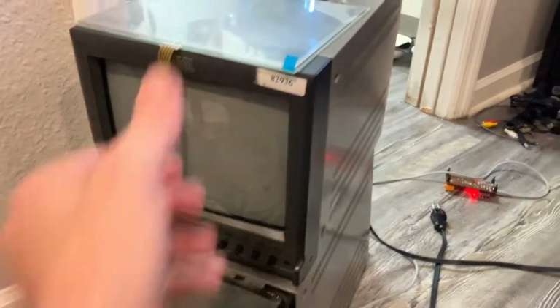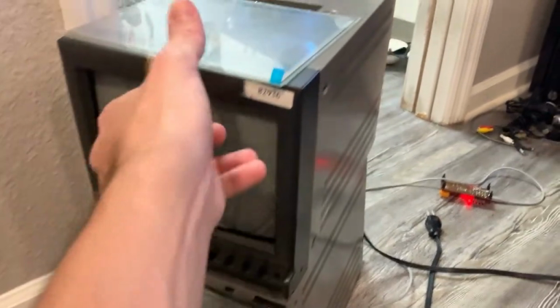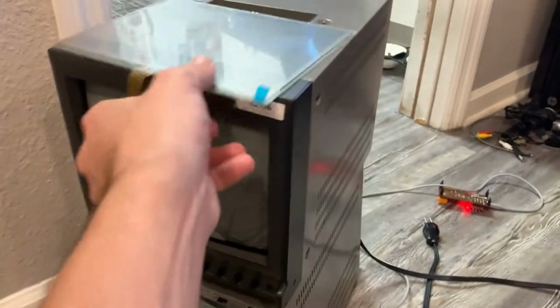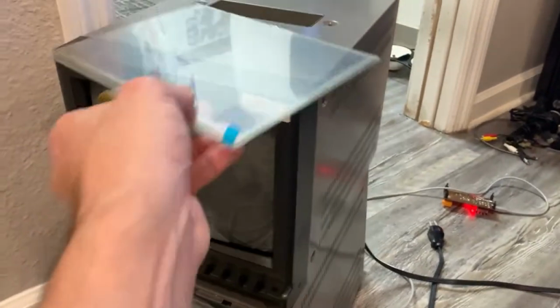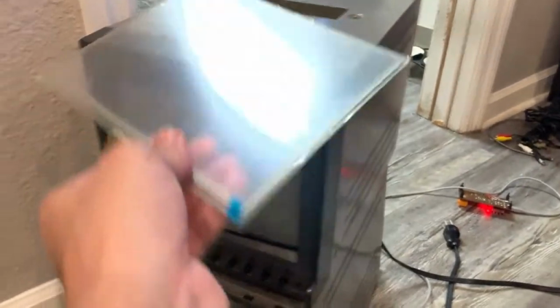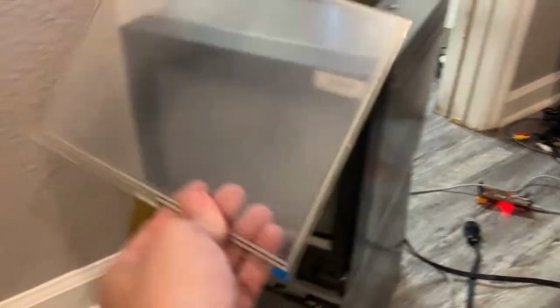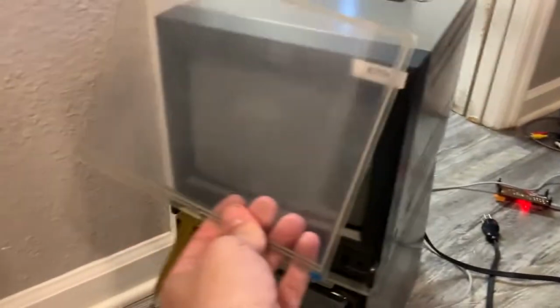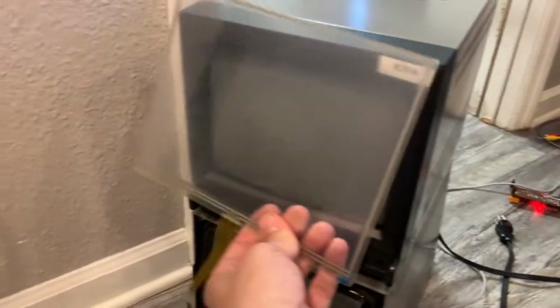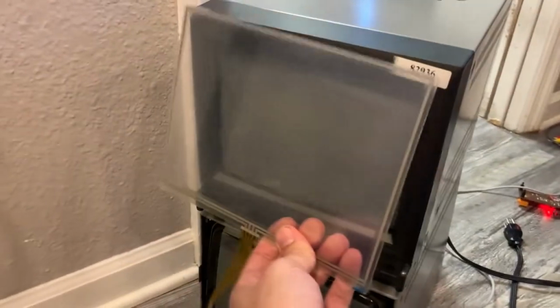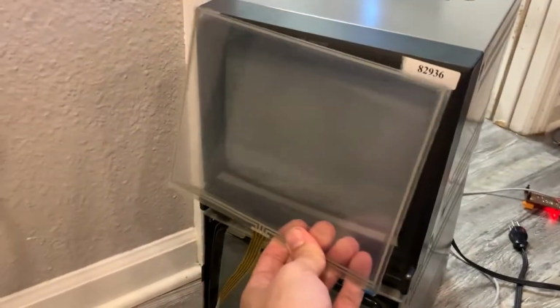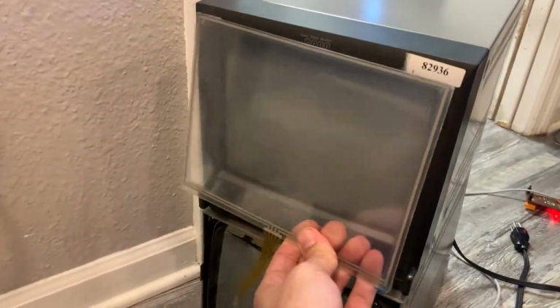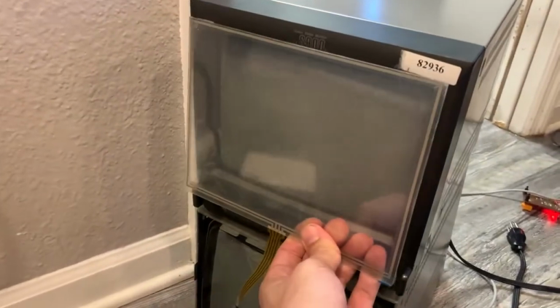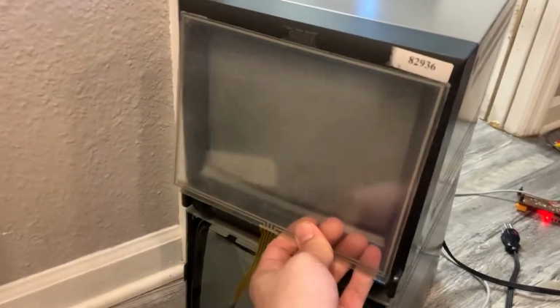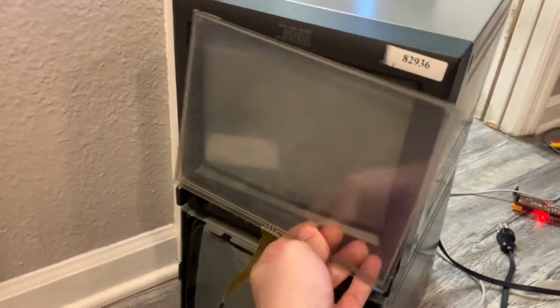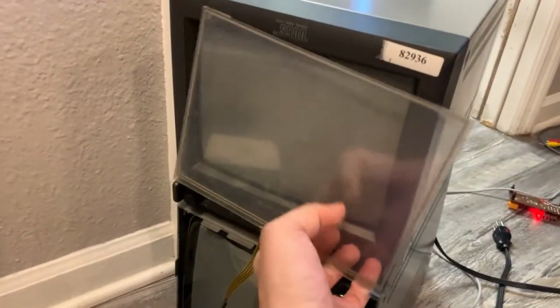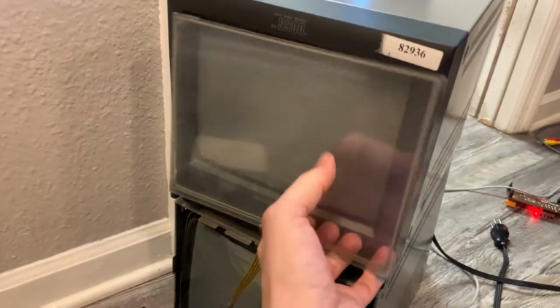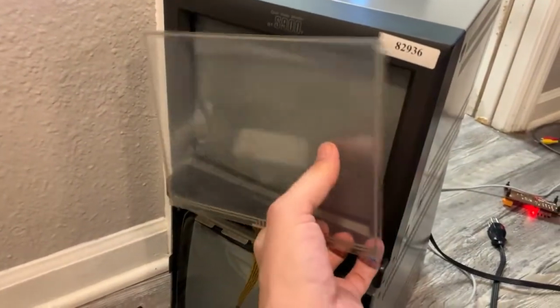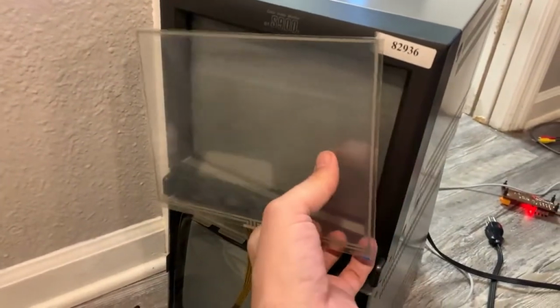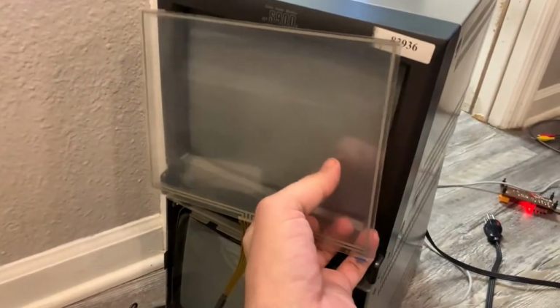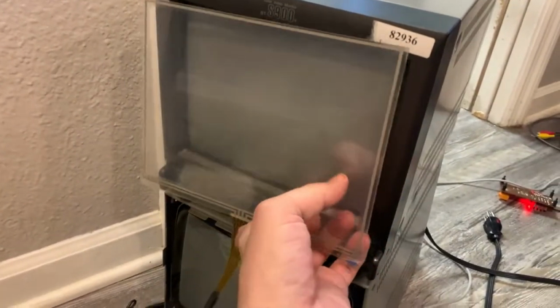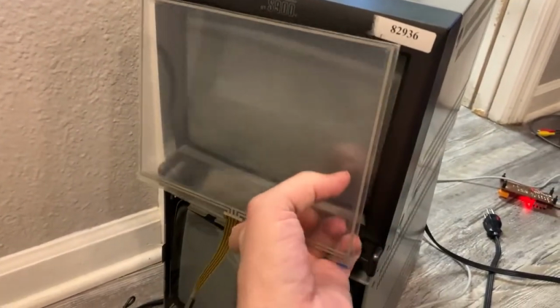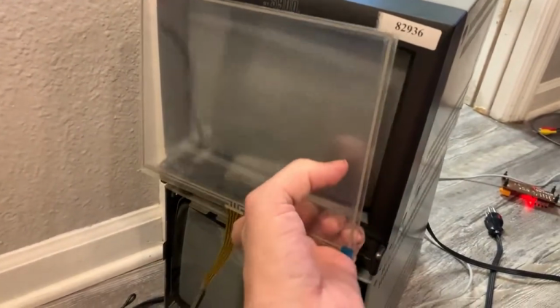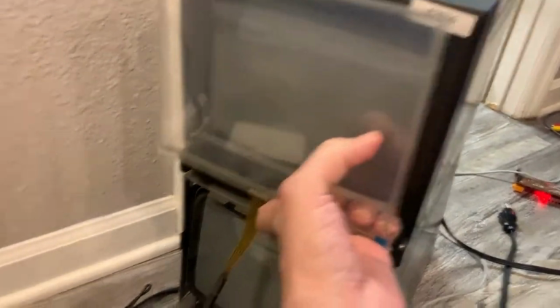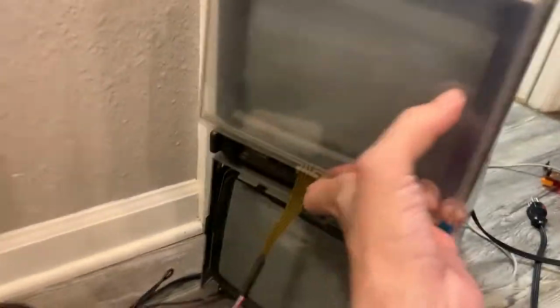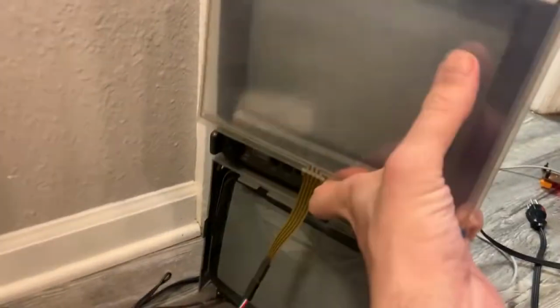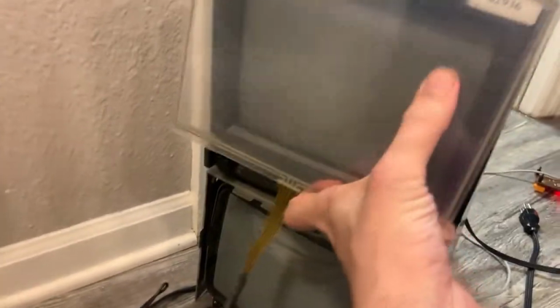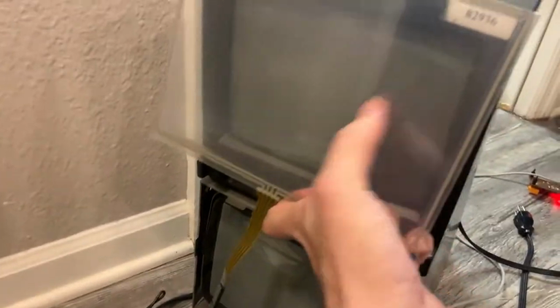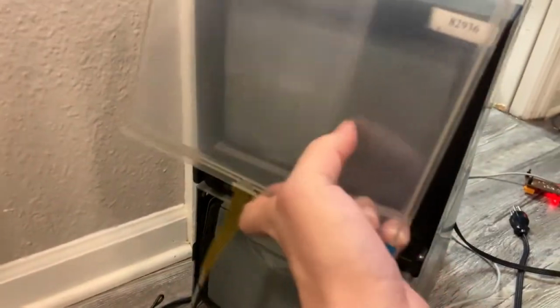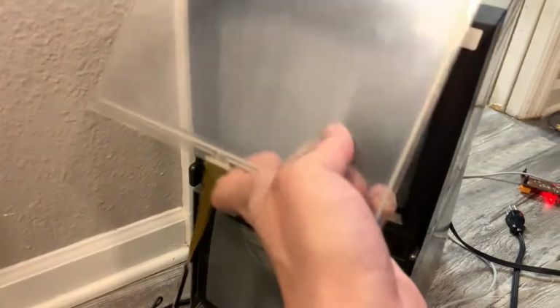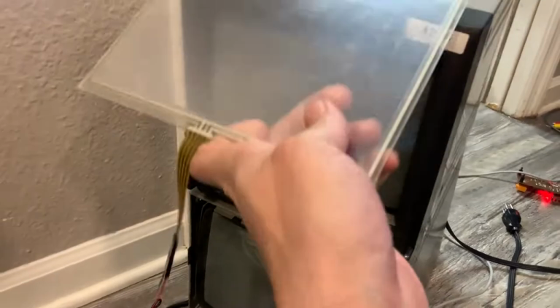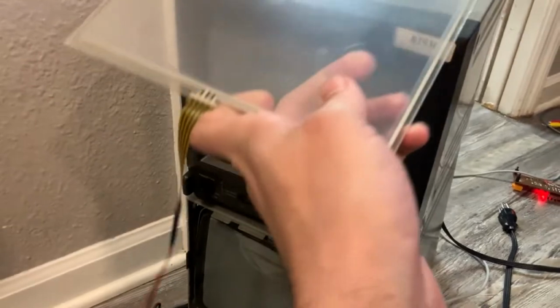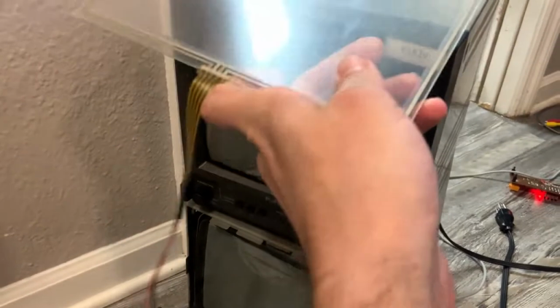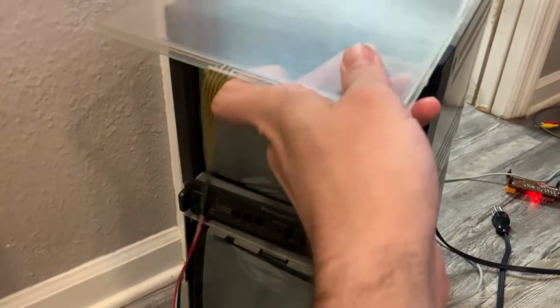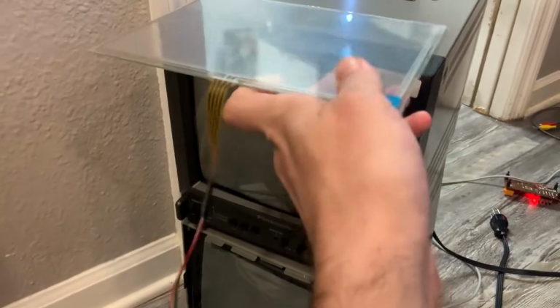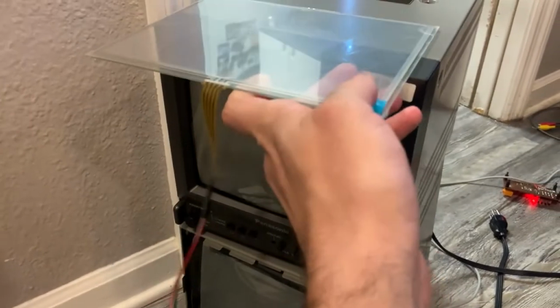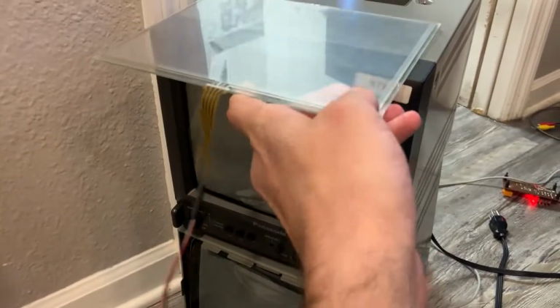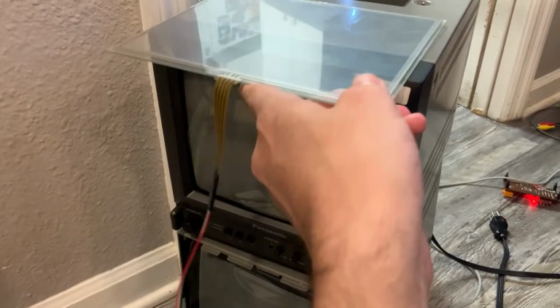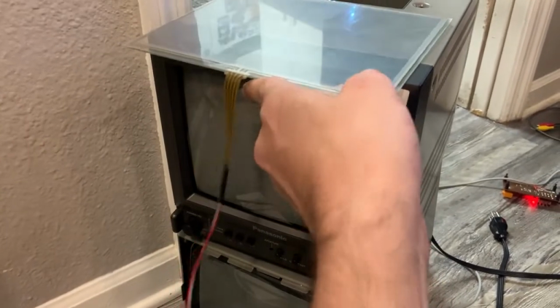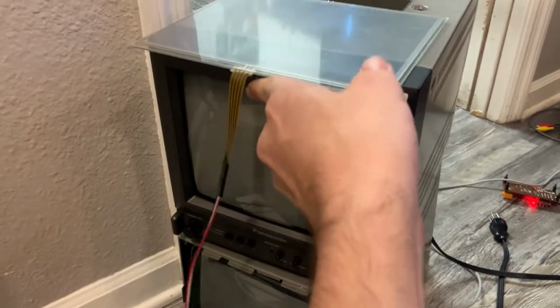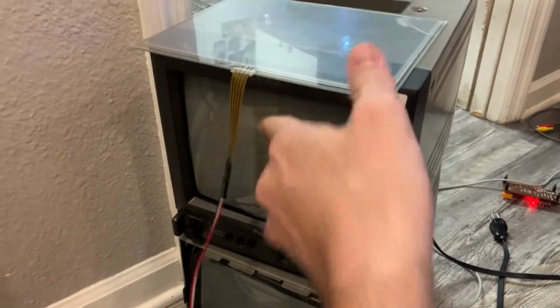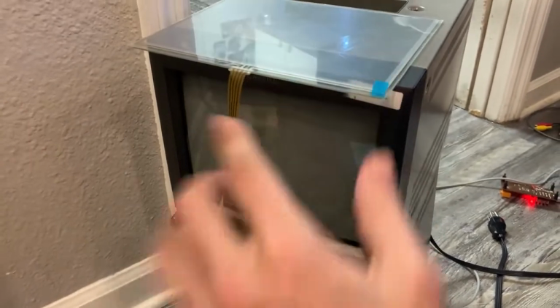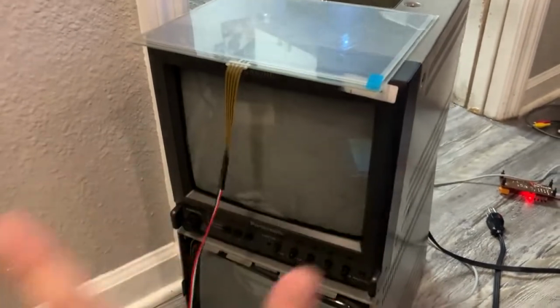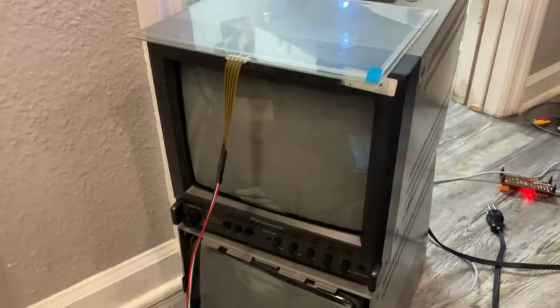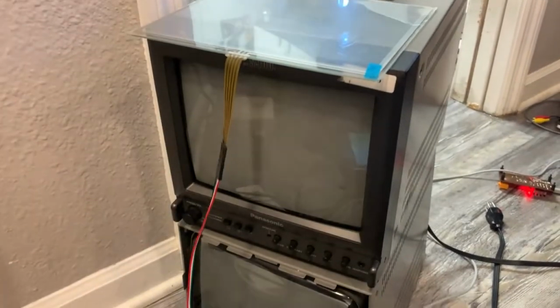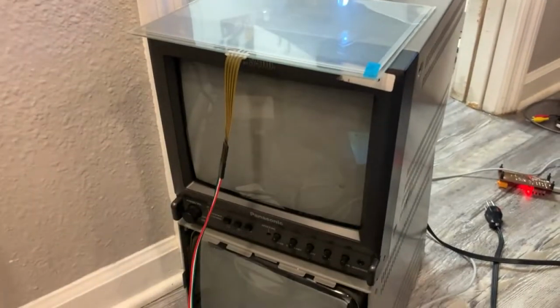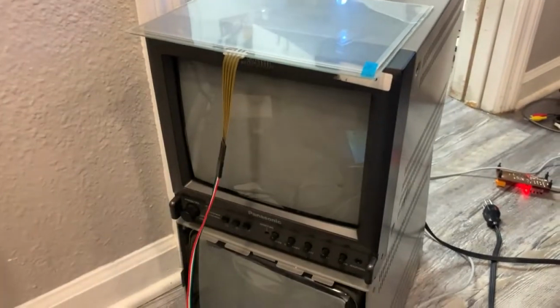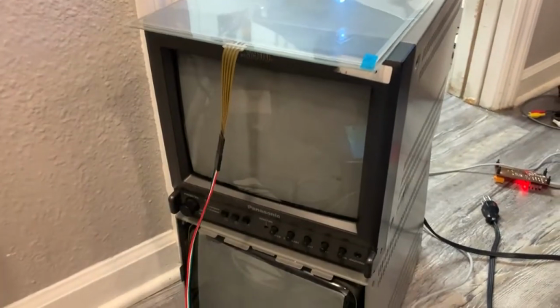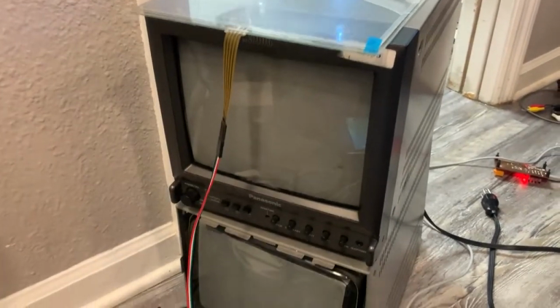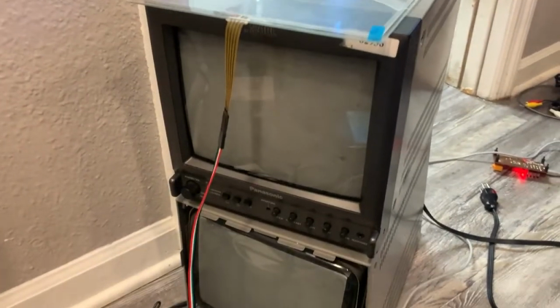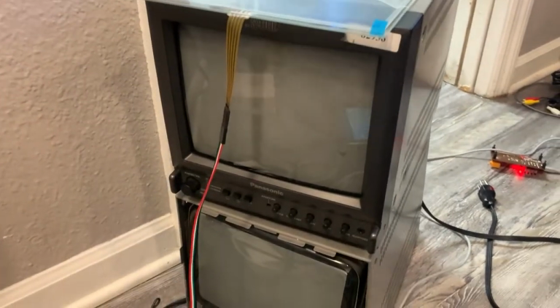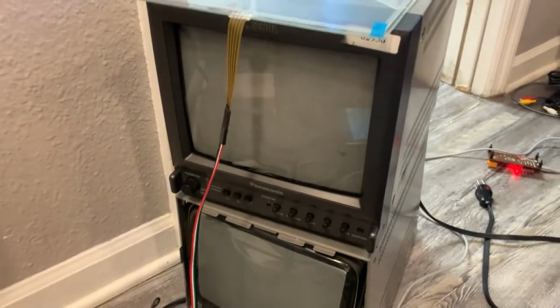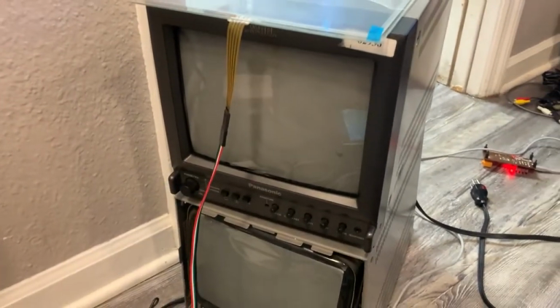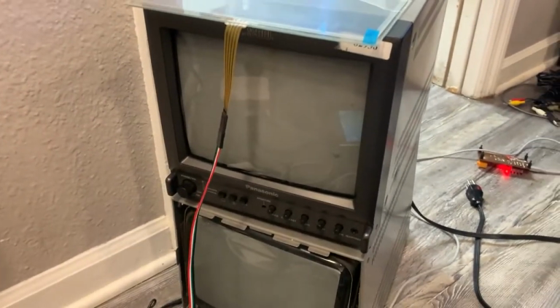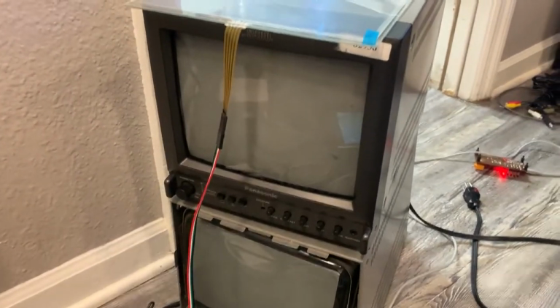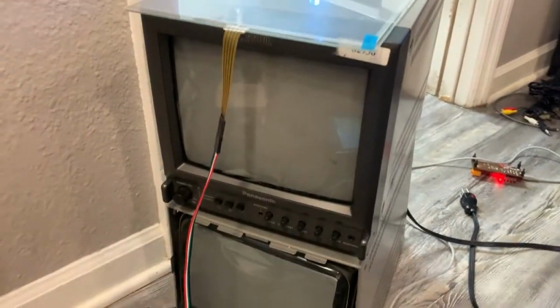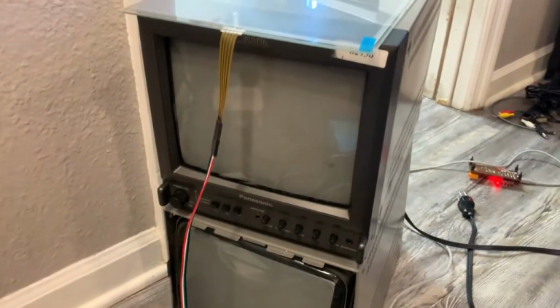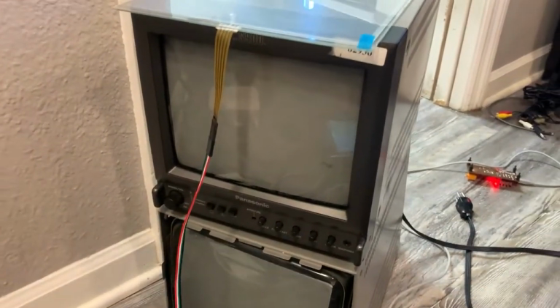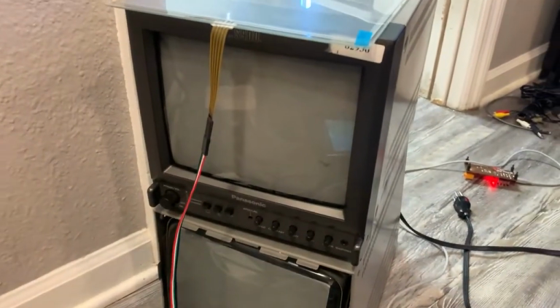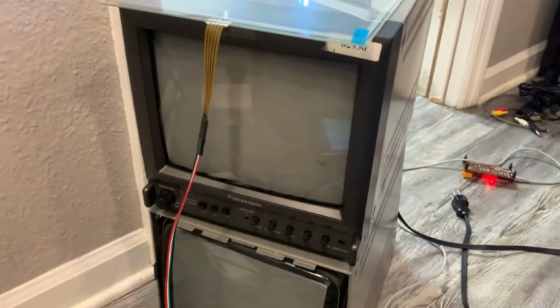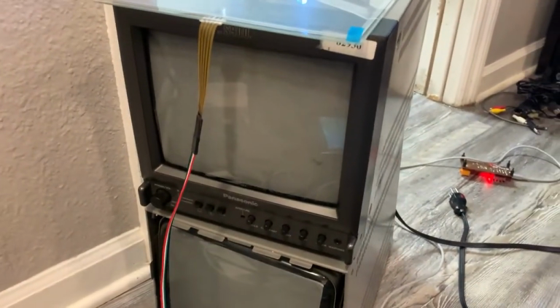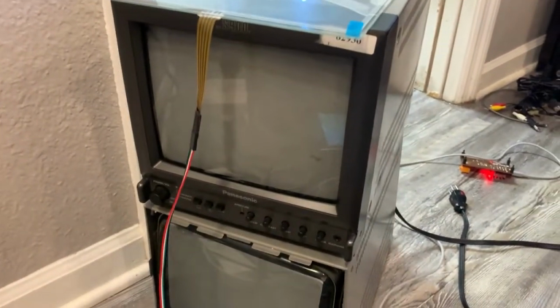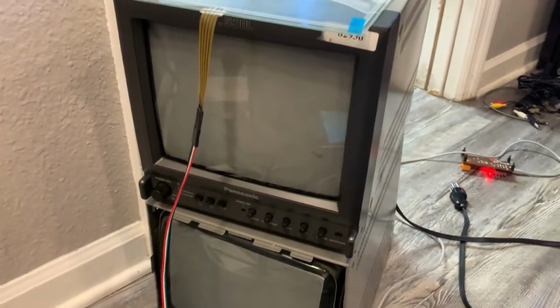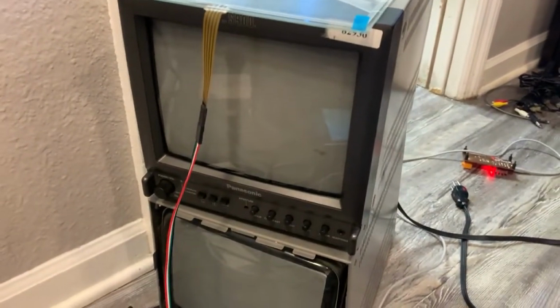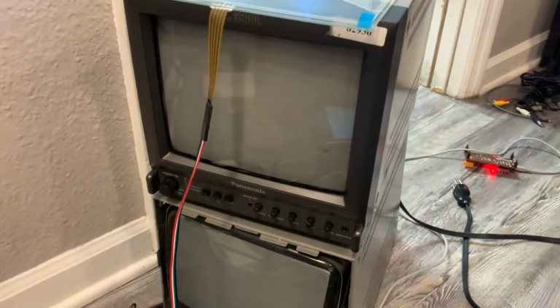Even though it's larger, you know, after you calibrate it, it sorts everything out. So yeah, it actually works pretty well.